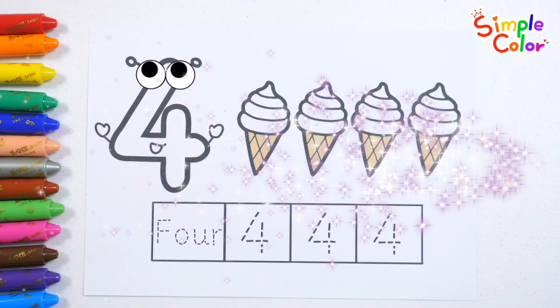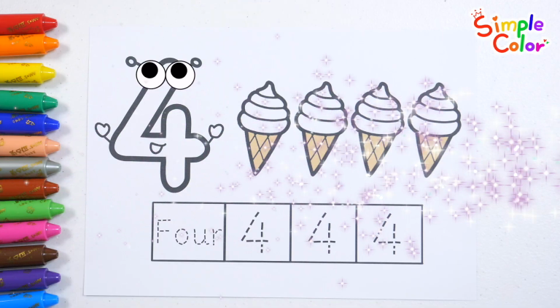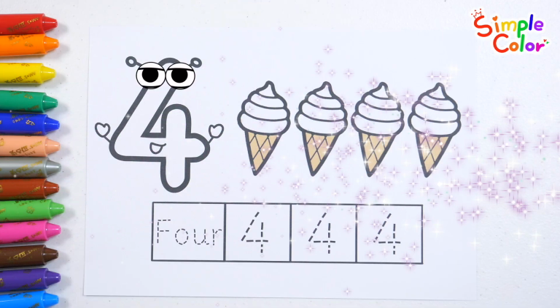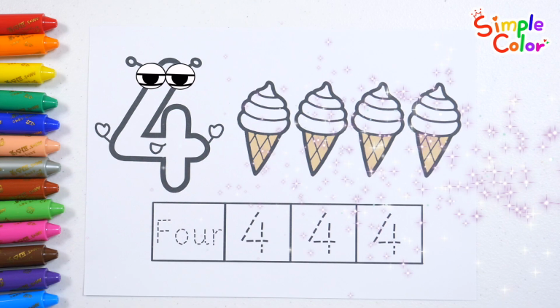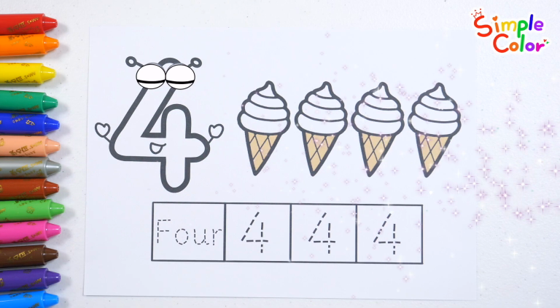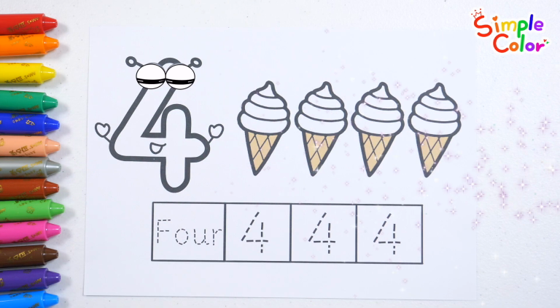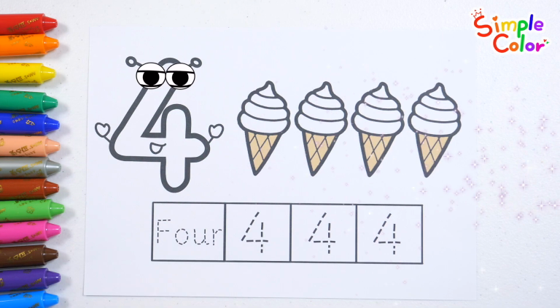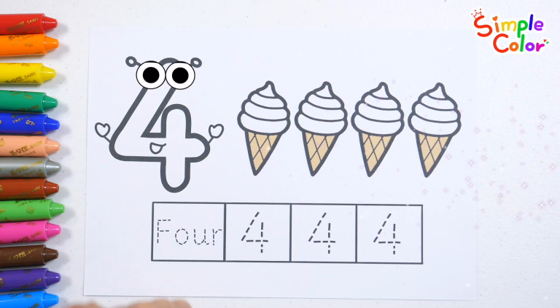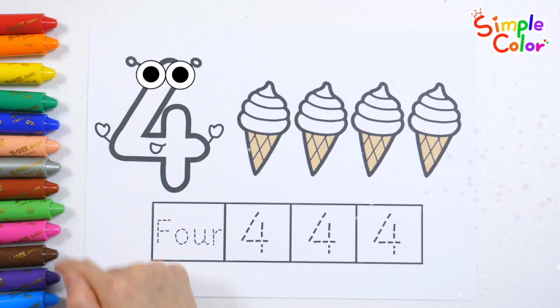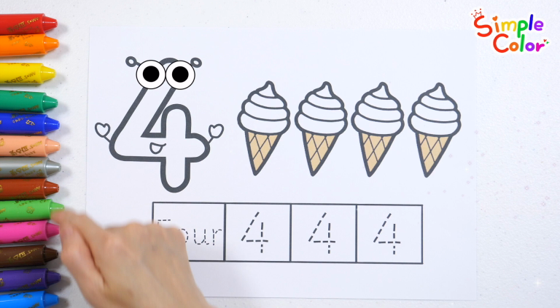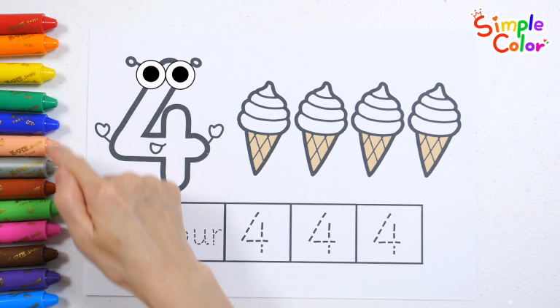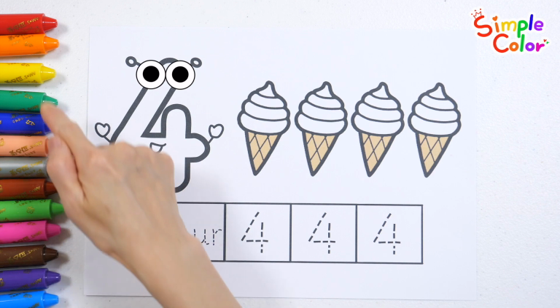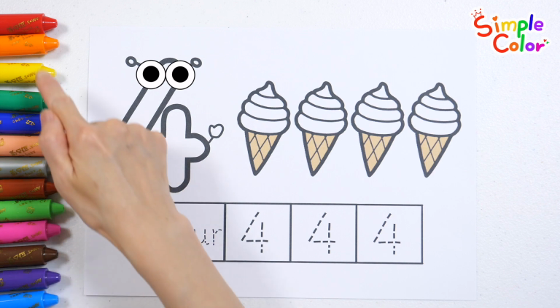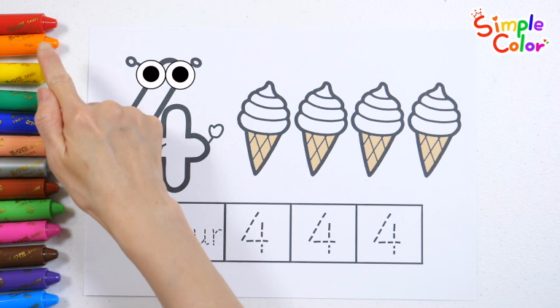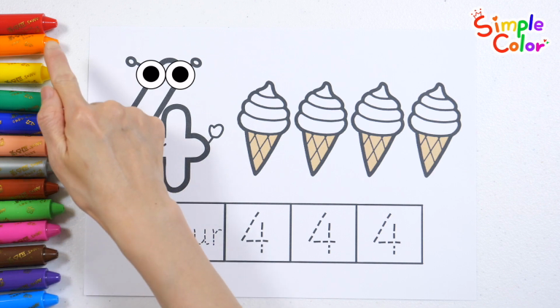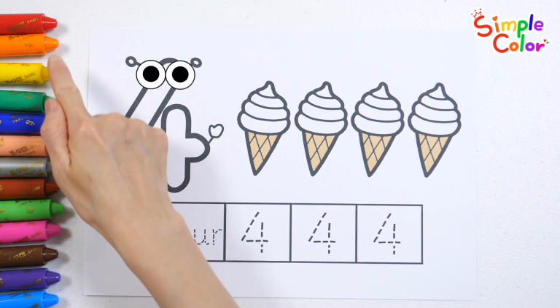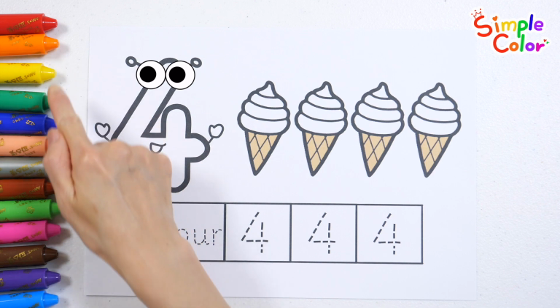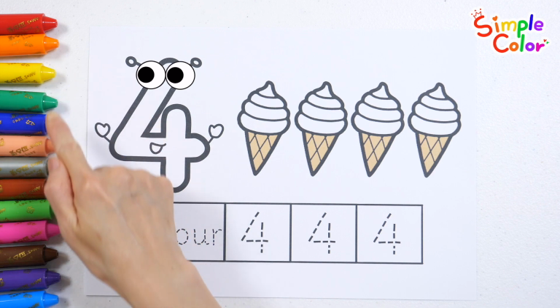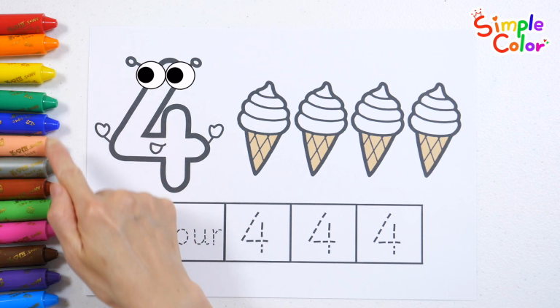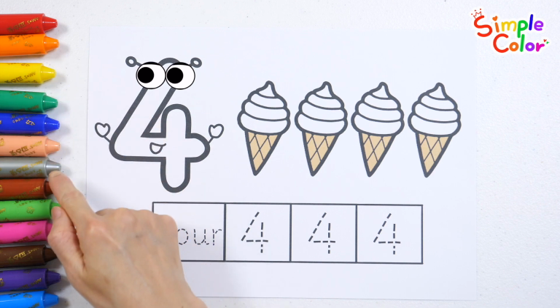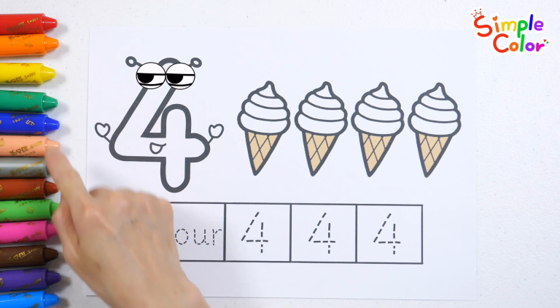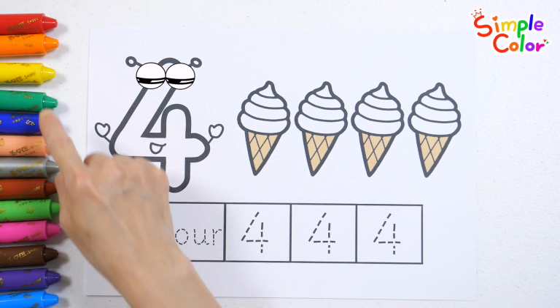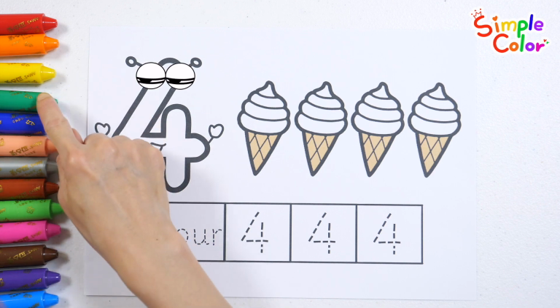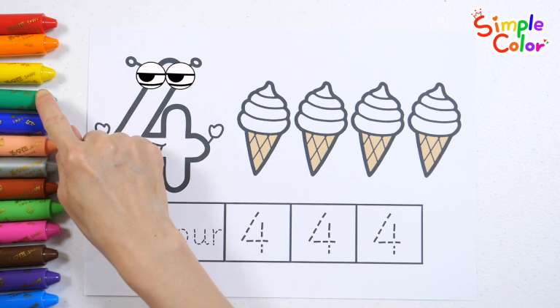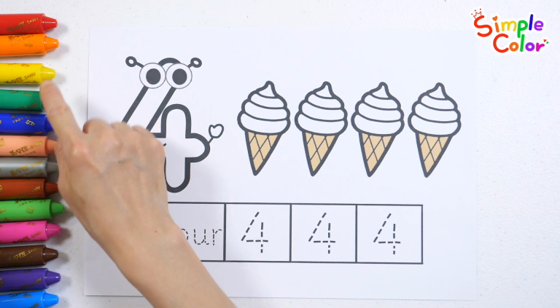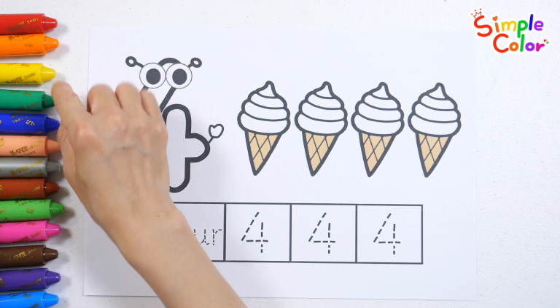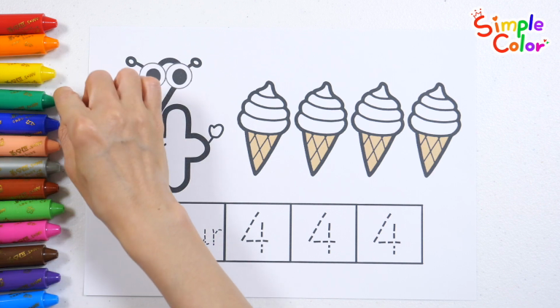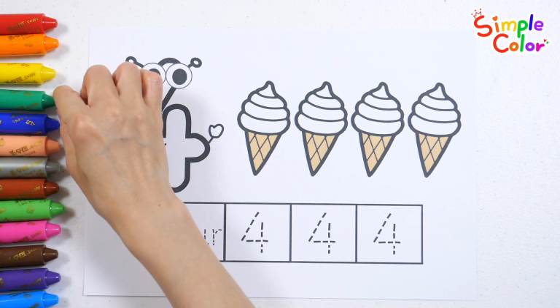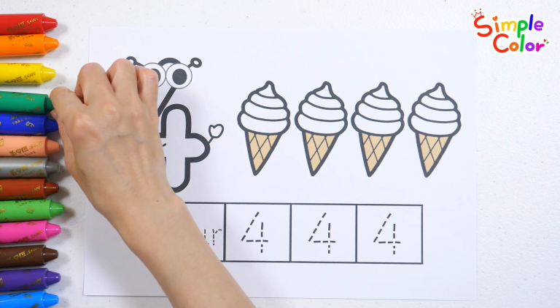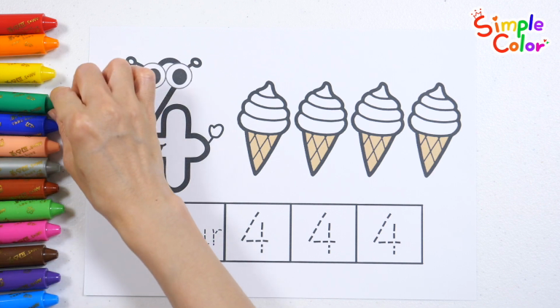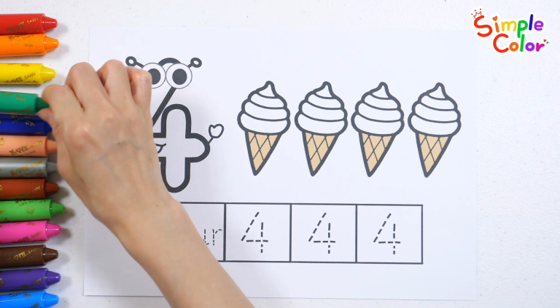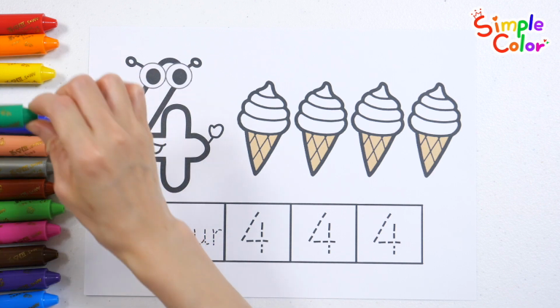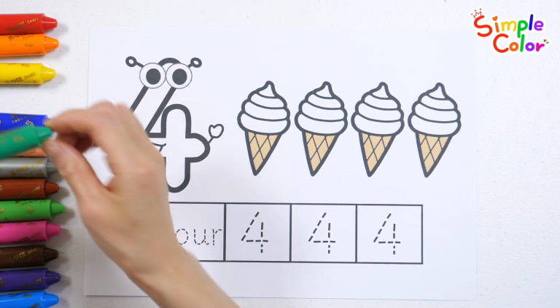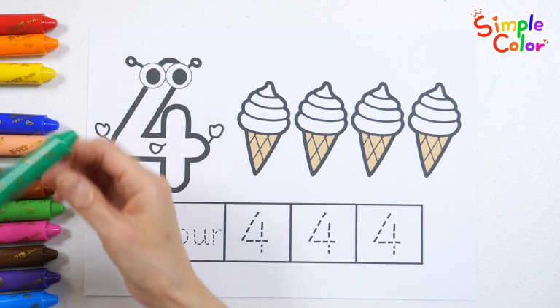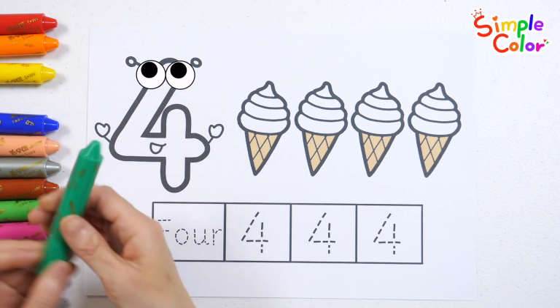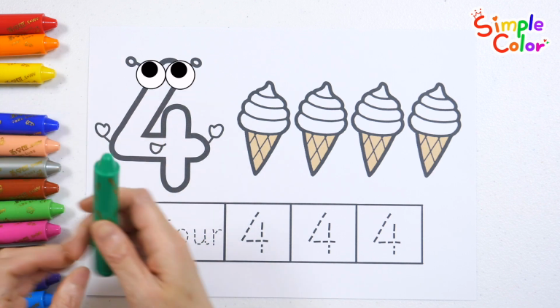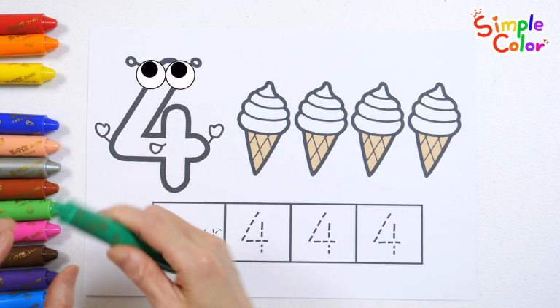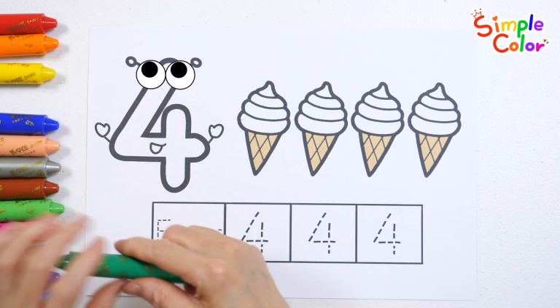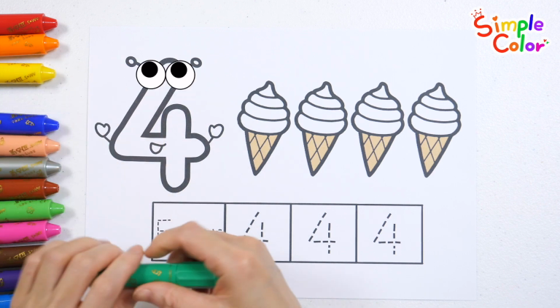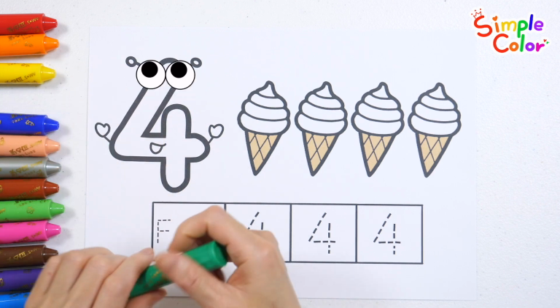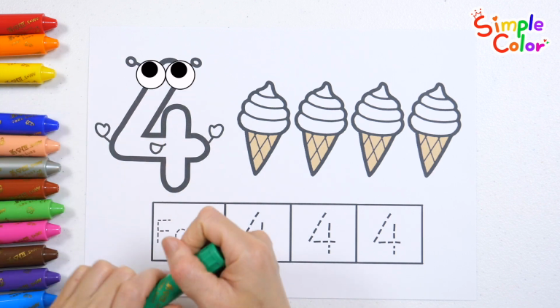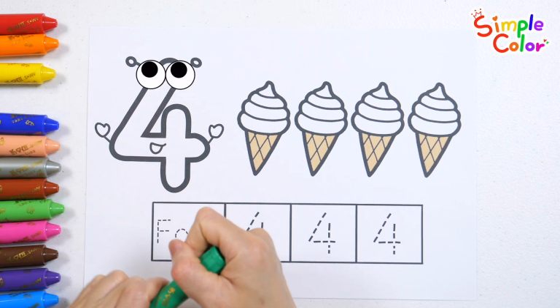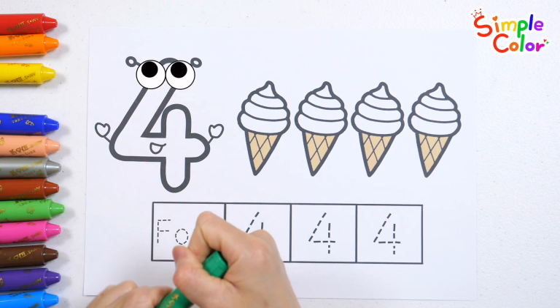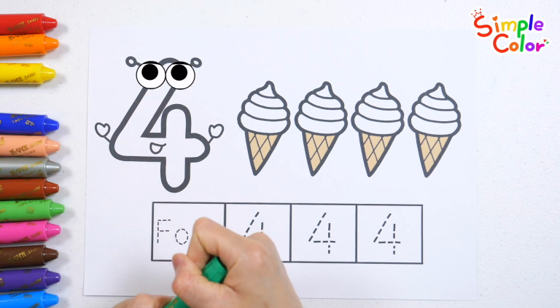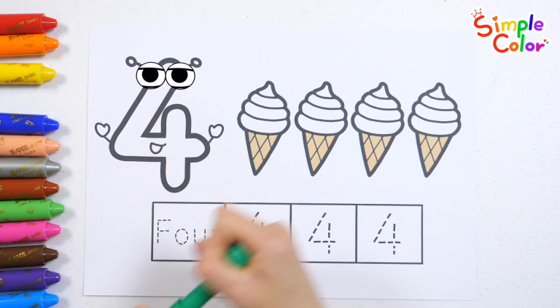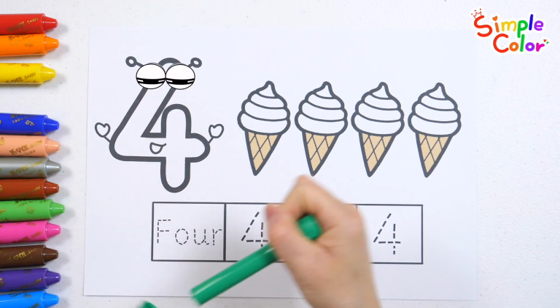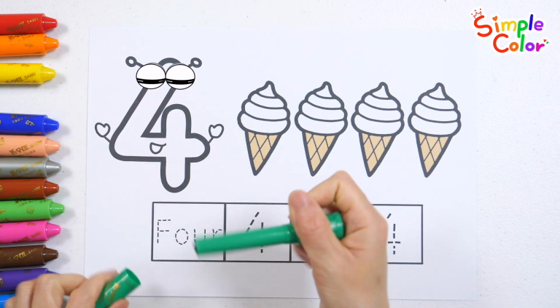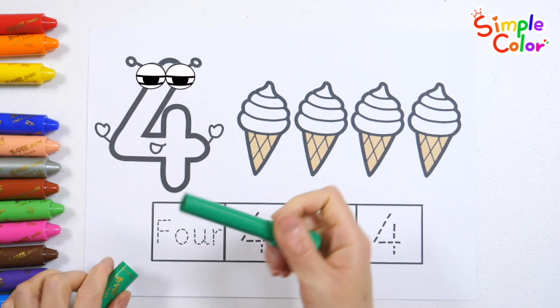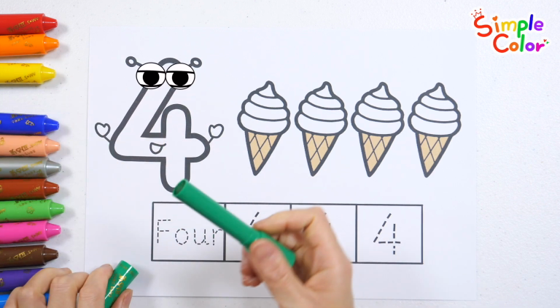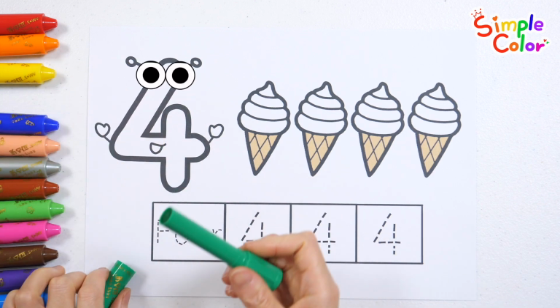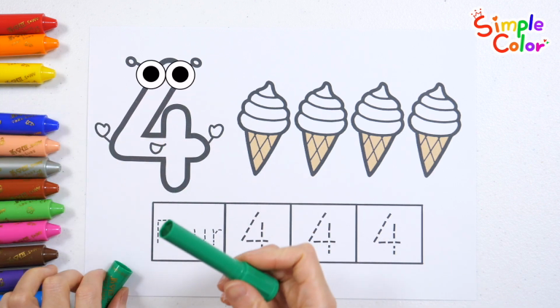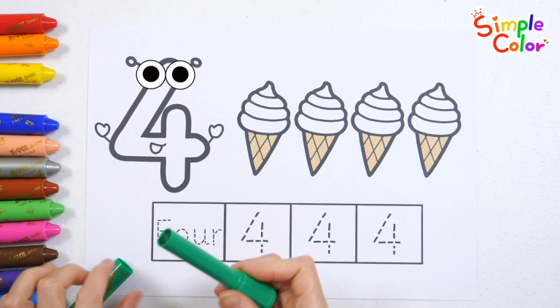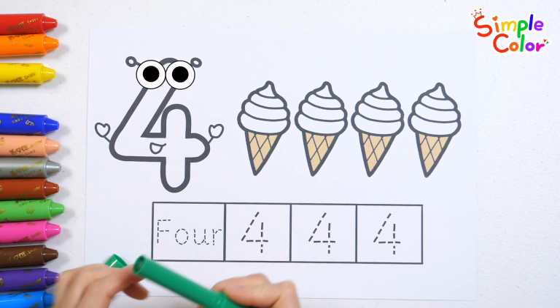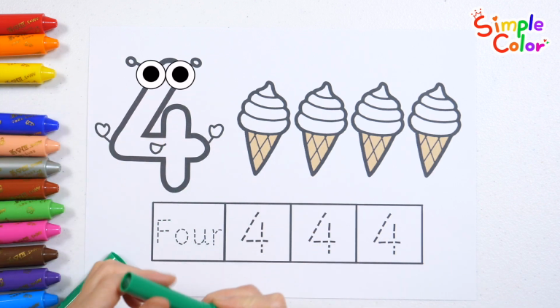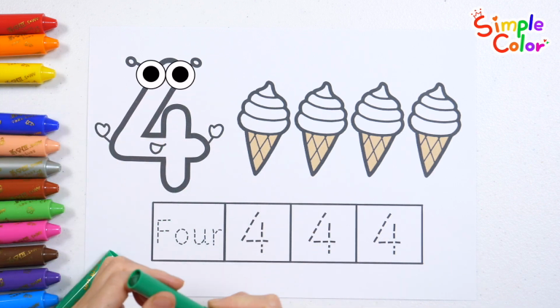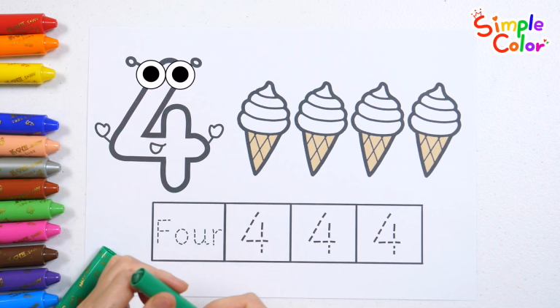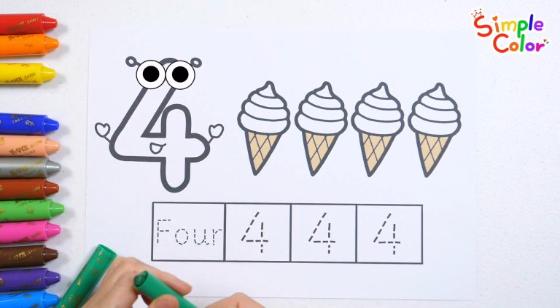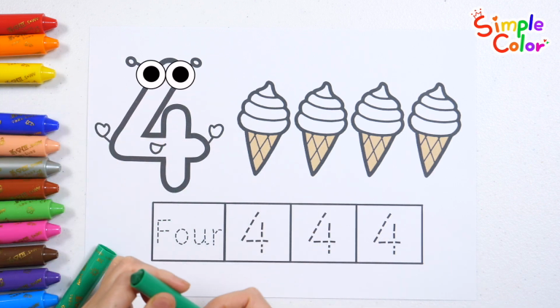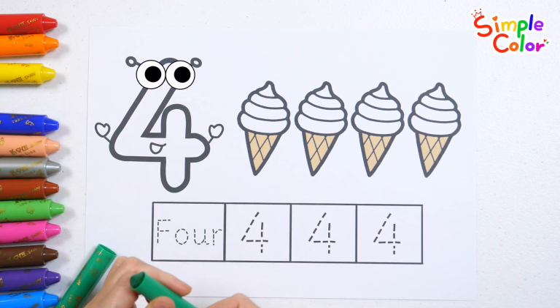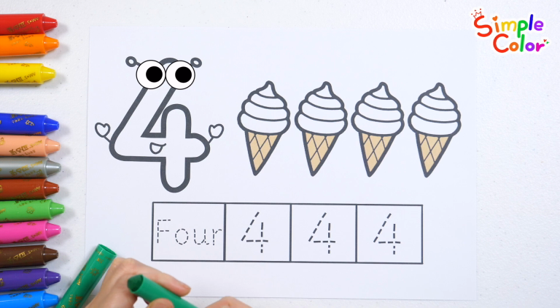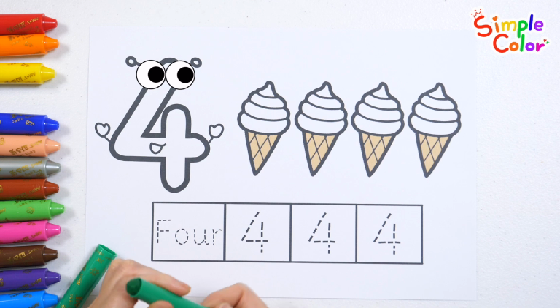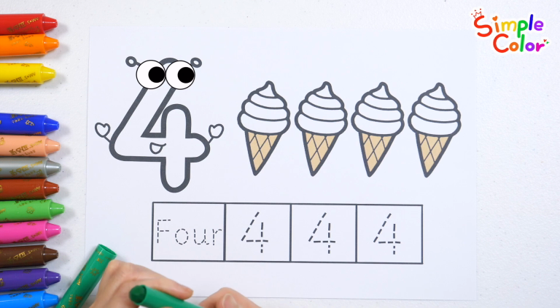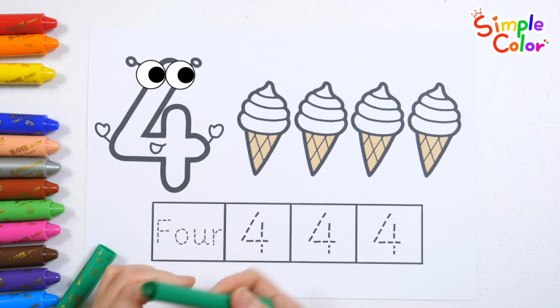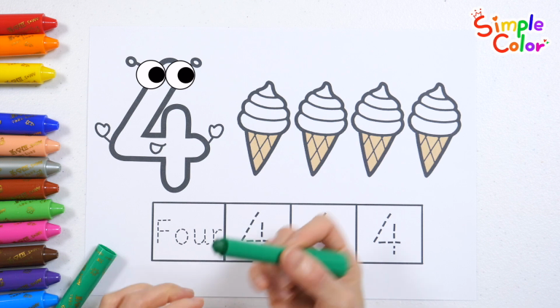Let's learn the number 4. How? Shall we color the numbers first?